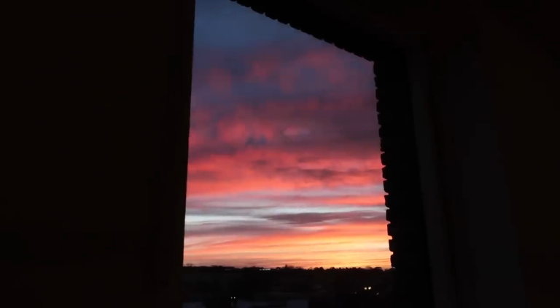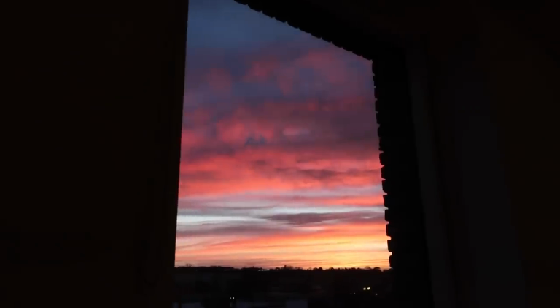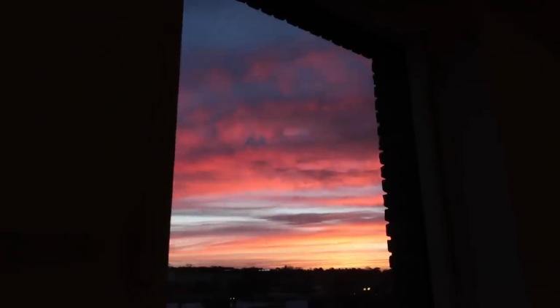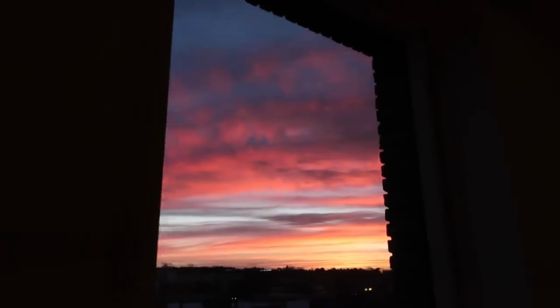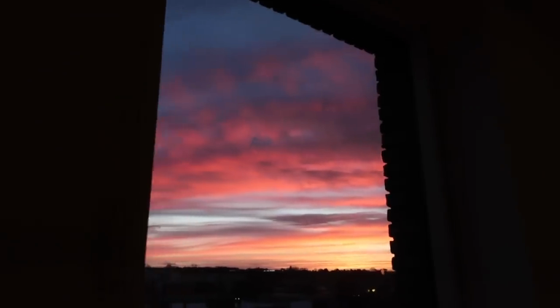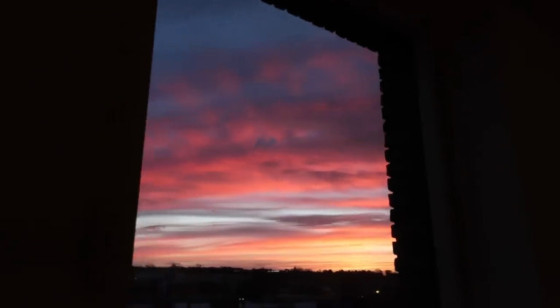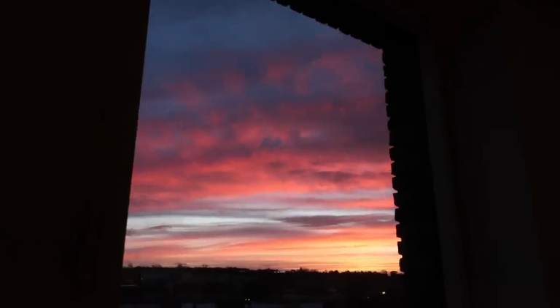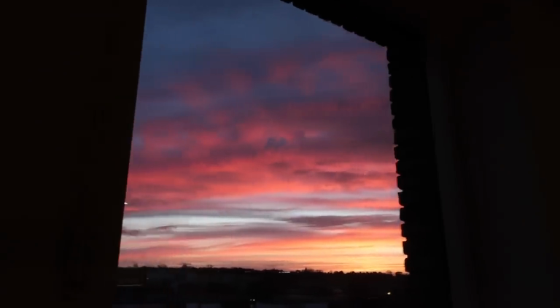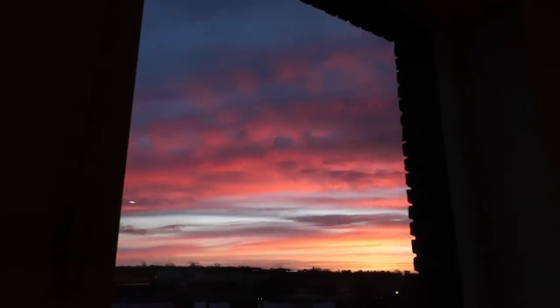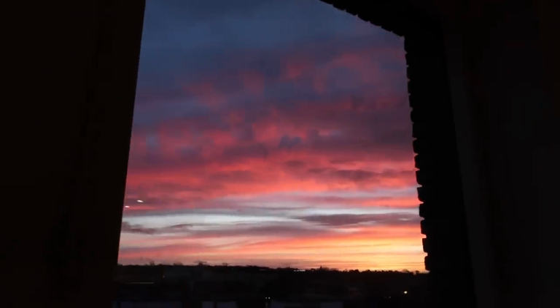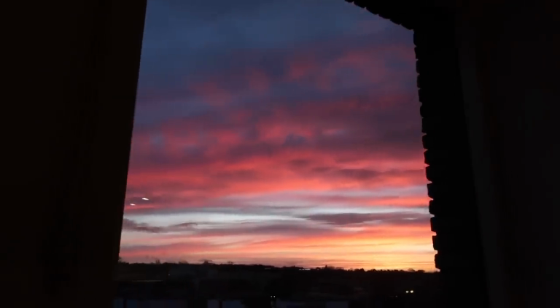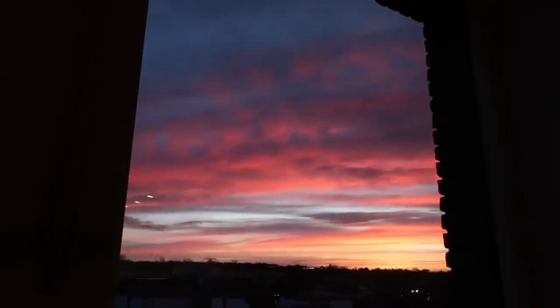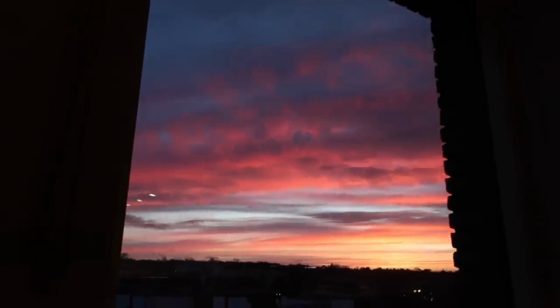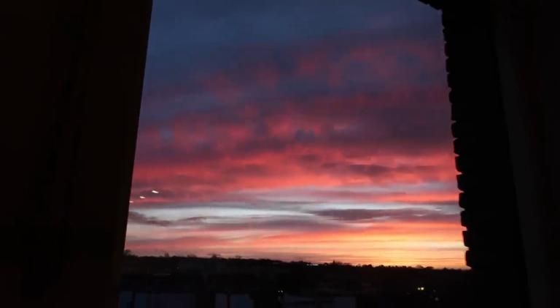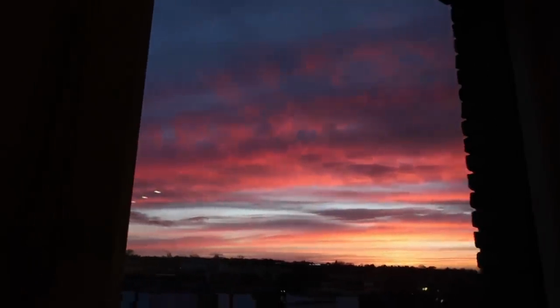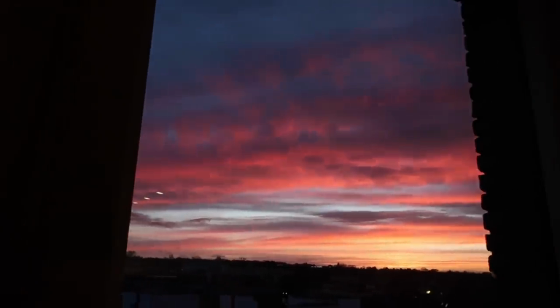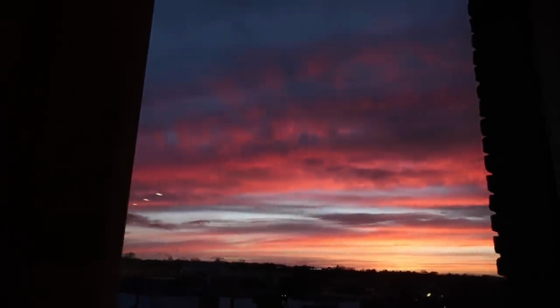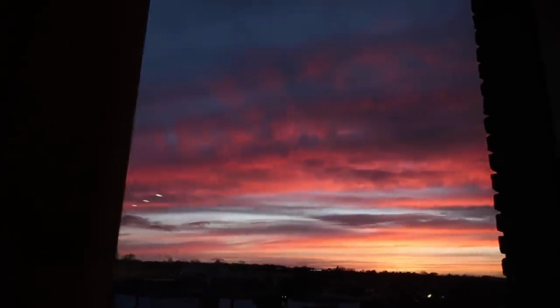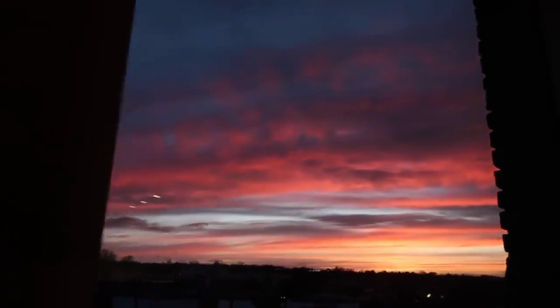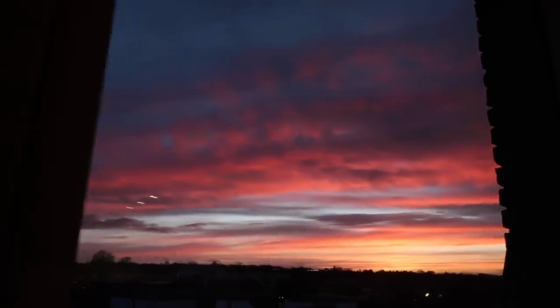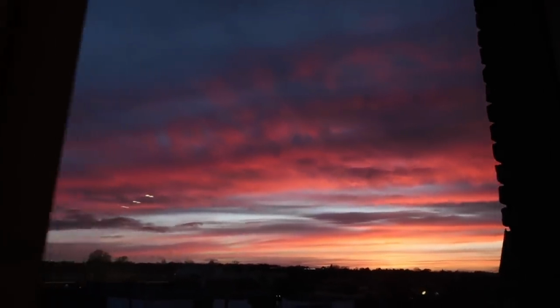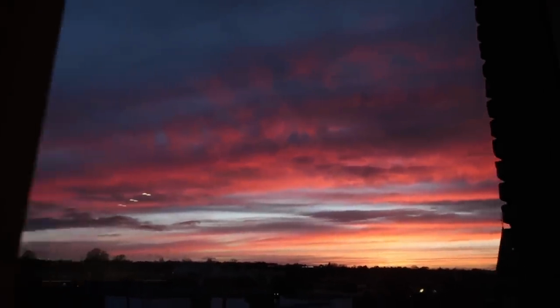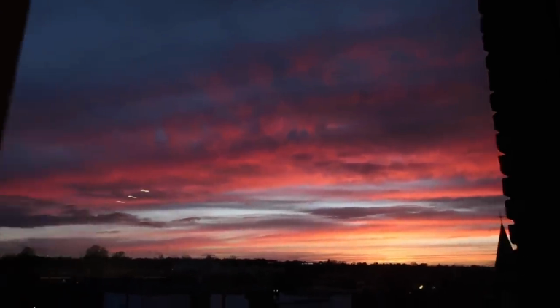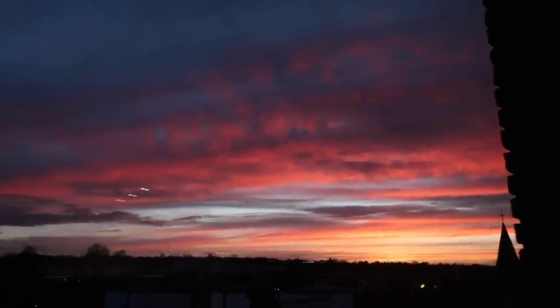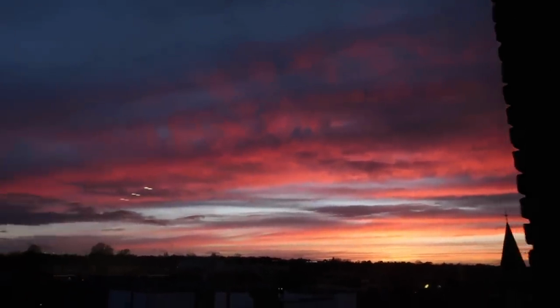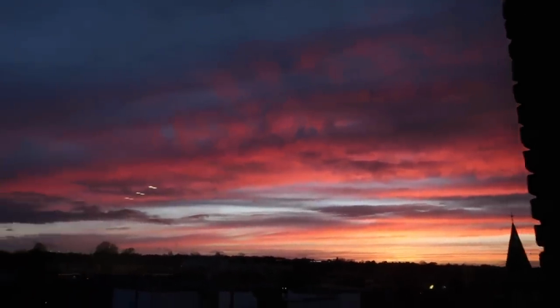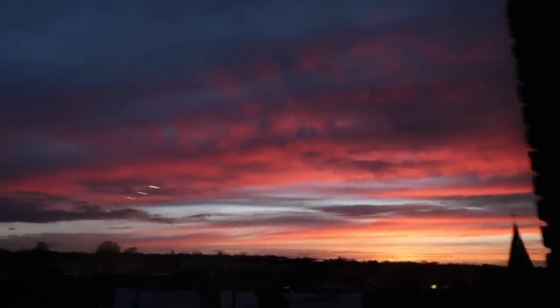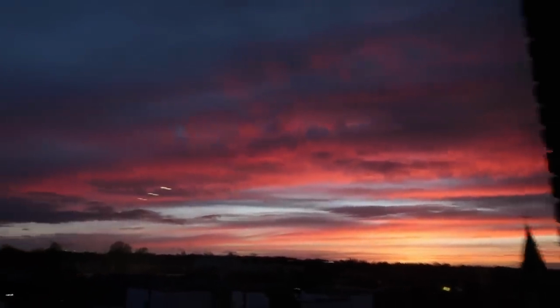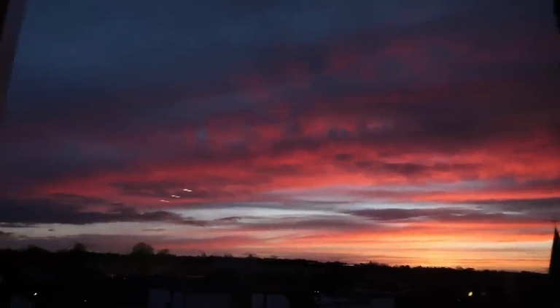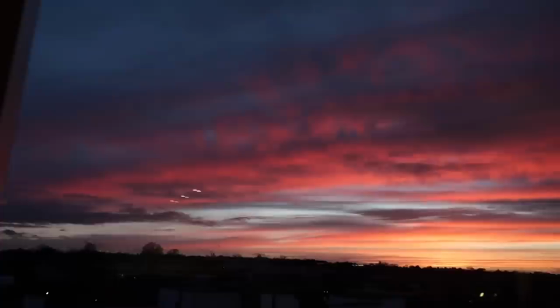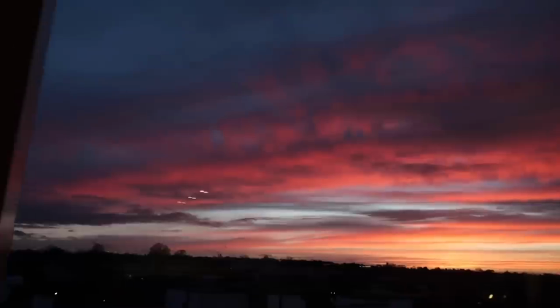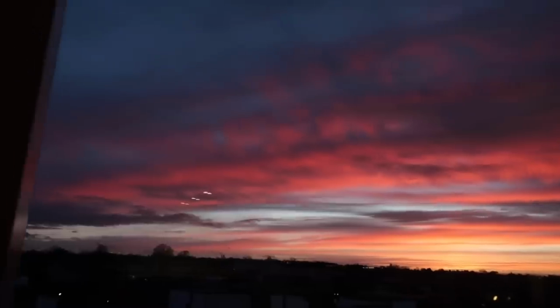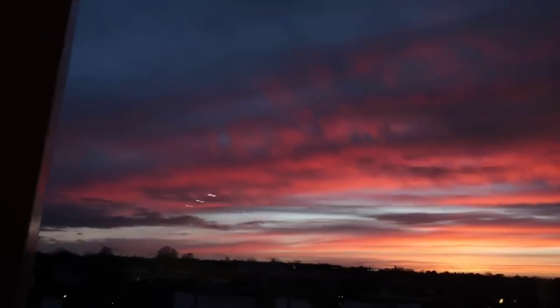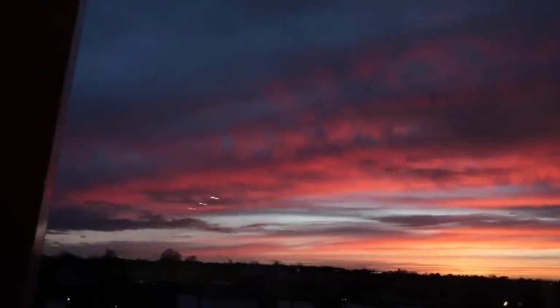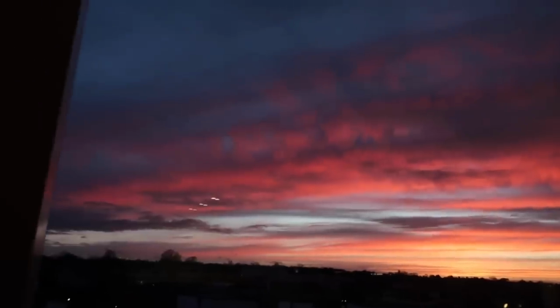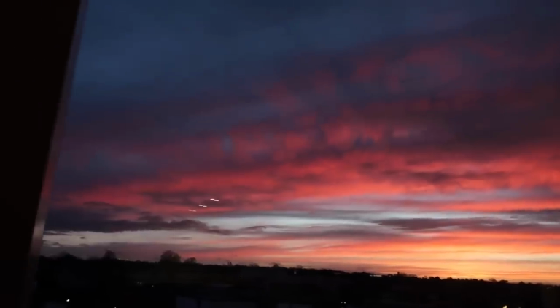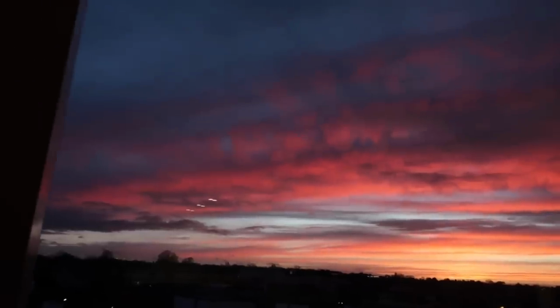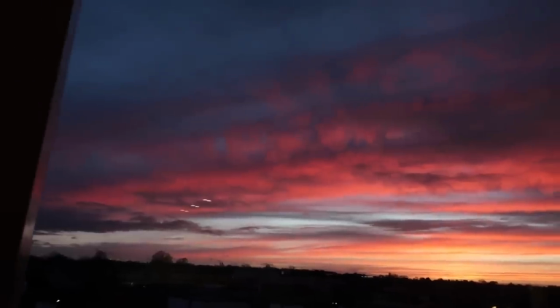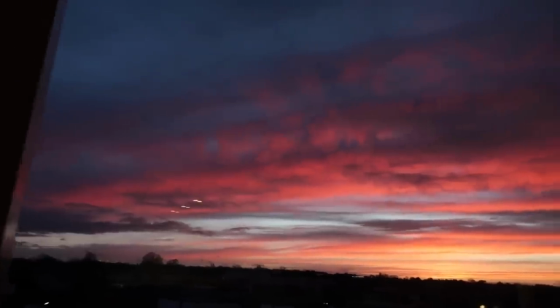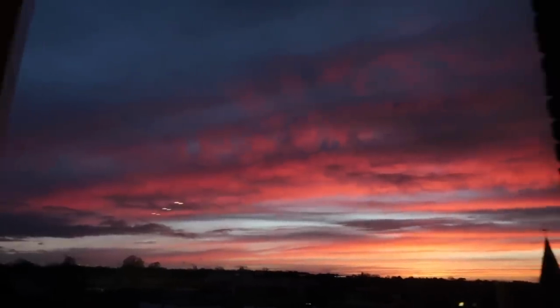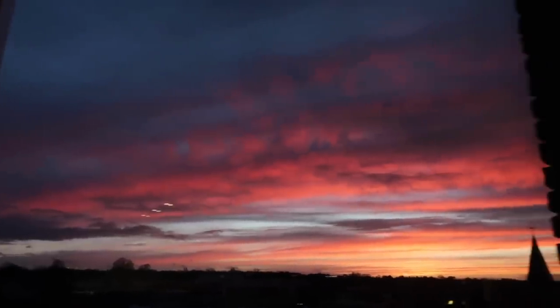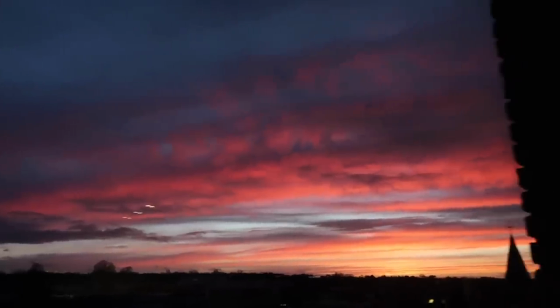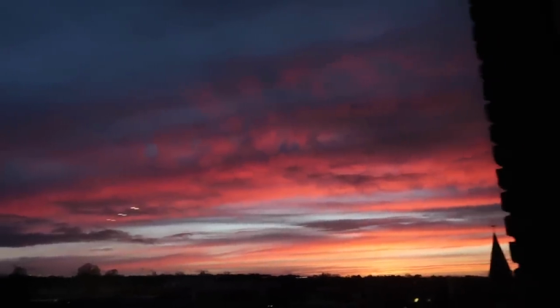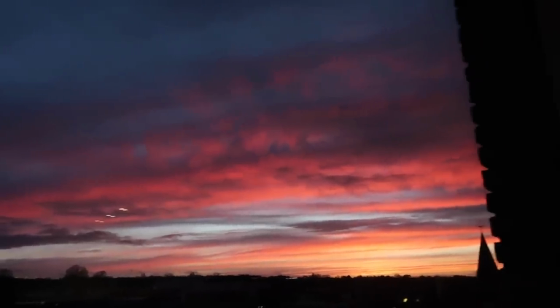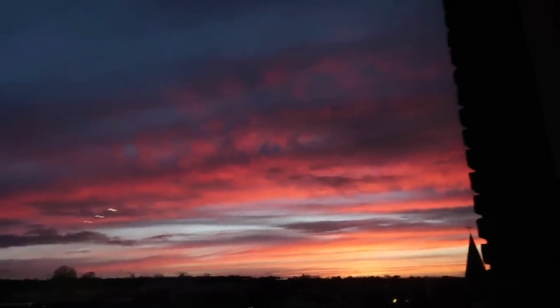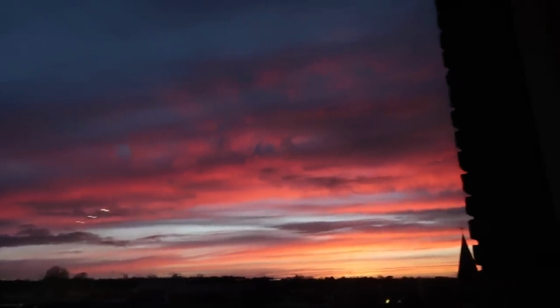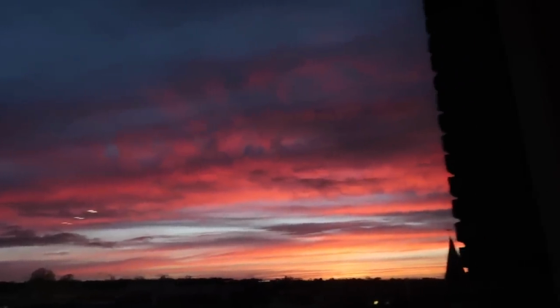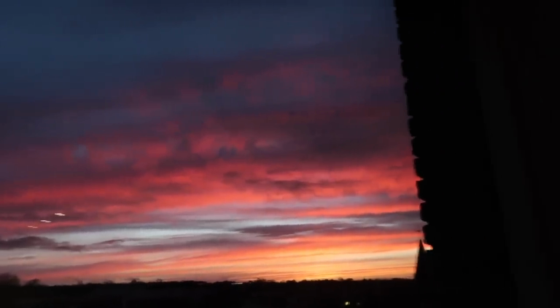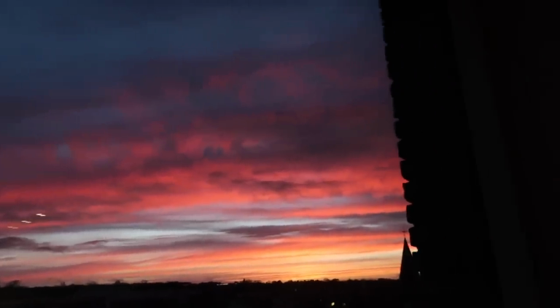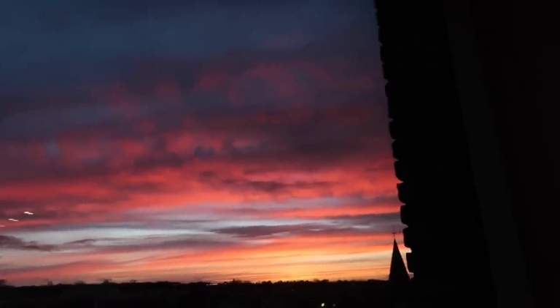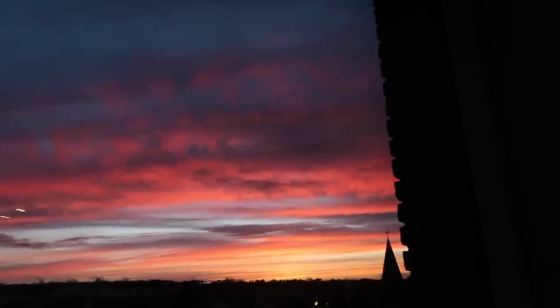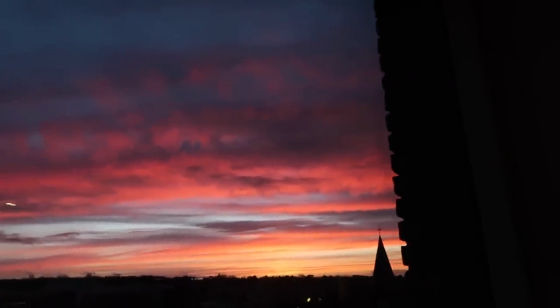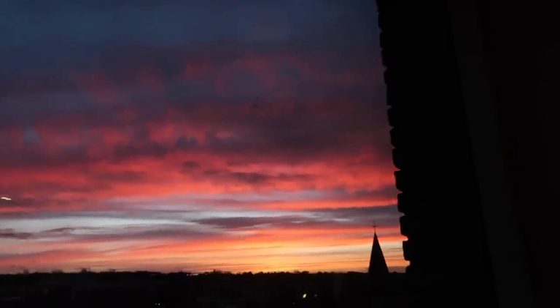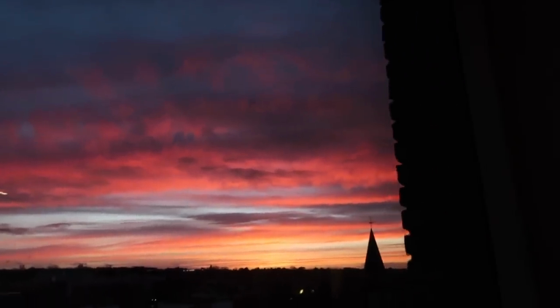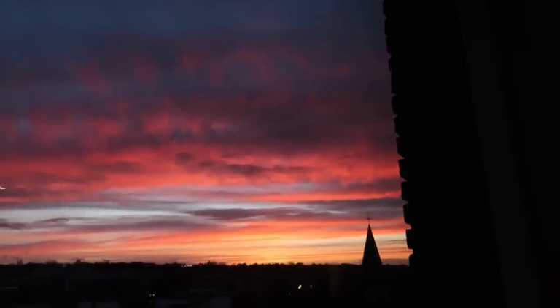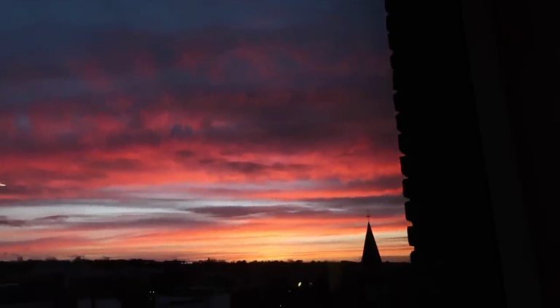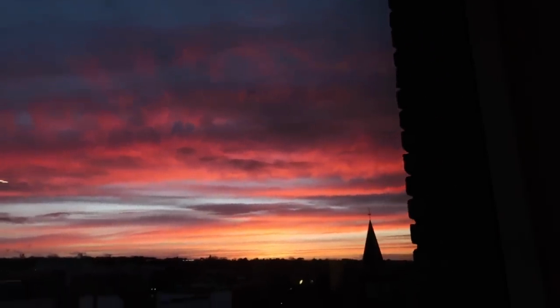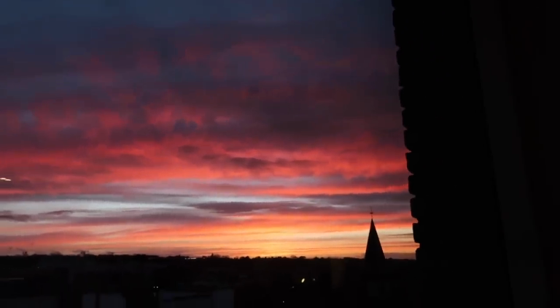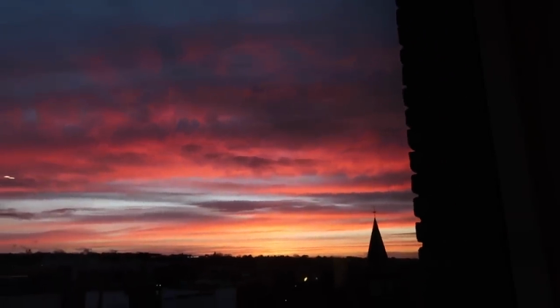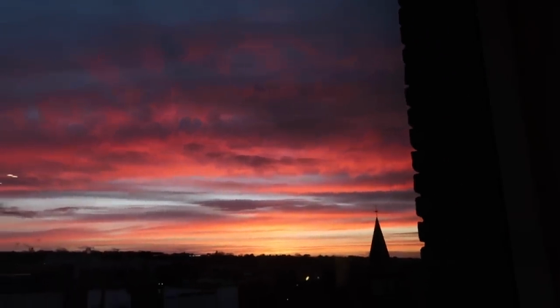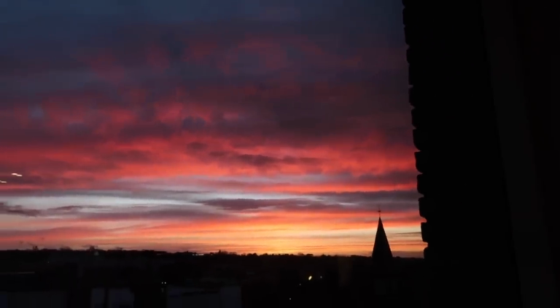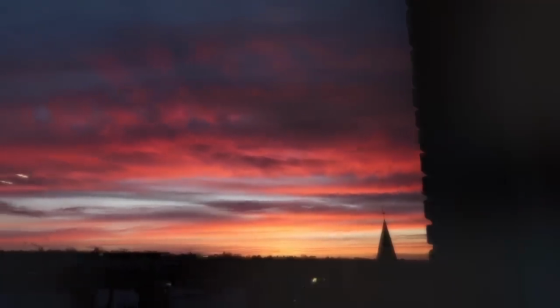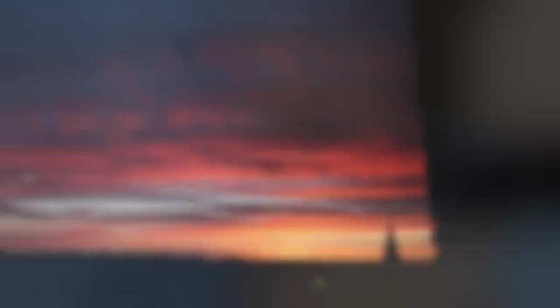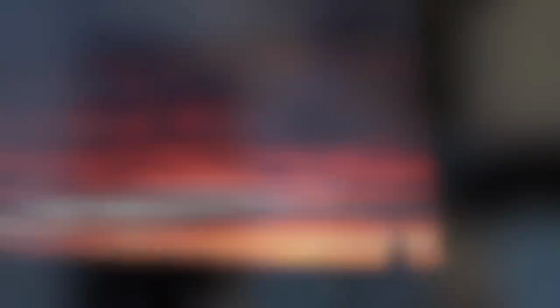Look at the sunset tonight — how incredible is this? I actually can't believe how beautiful it is.